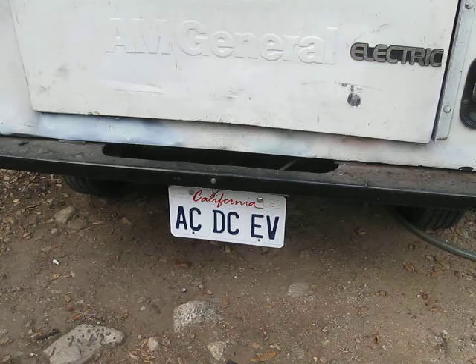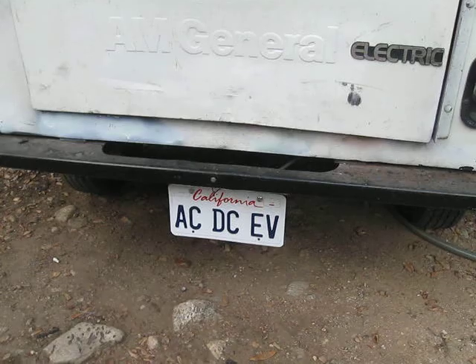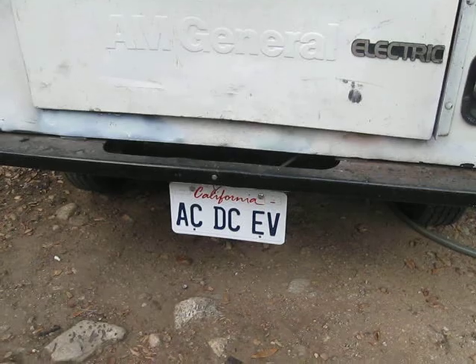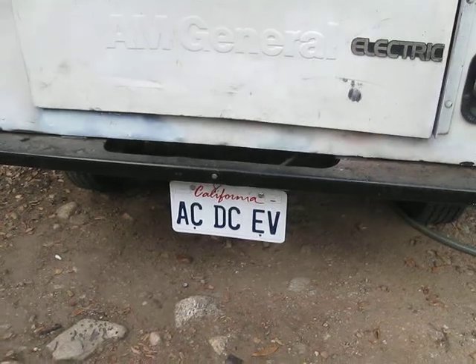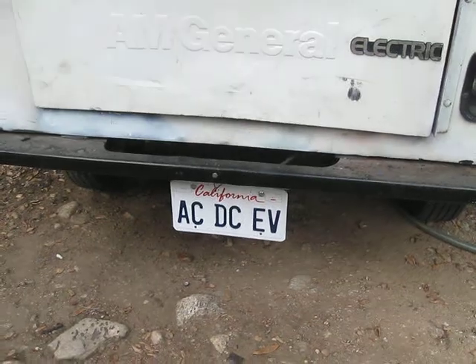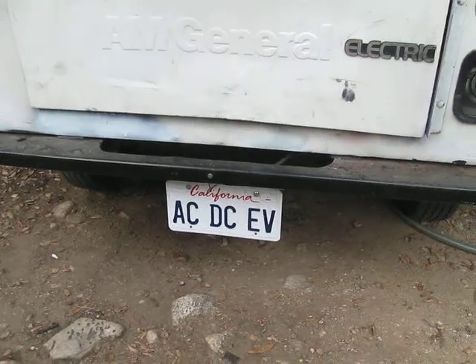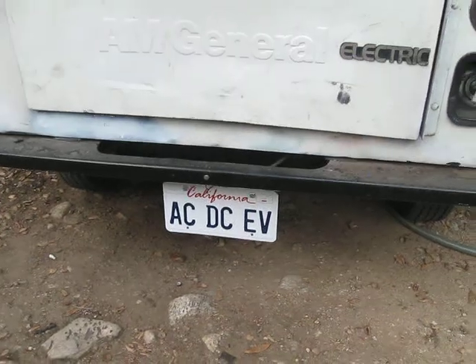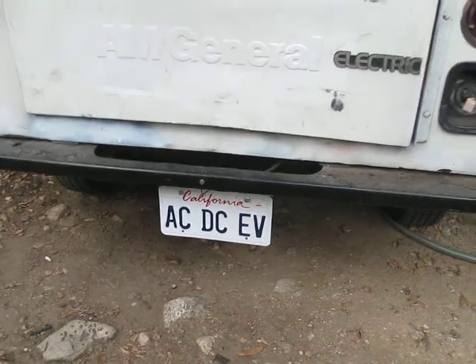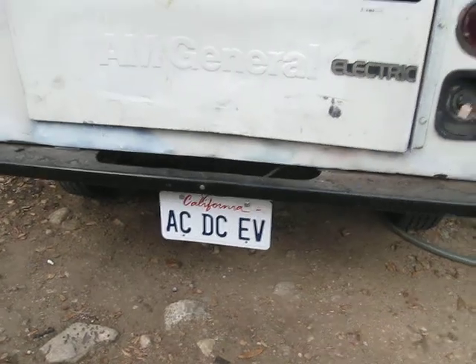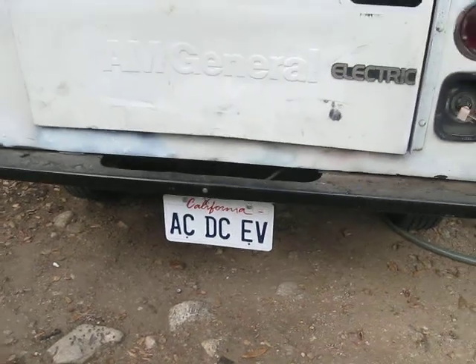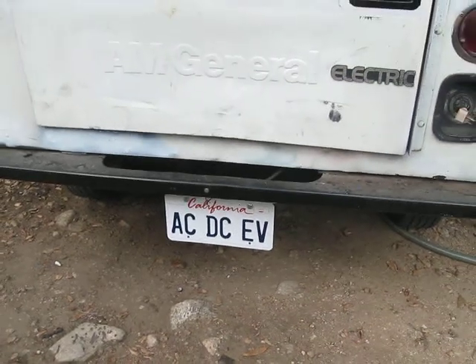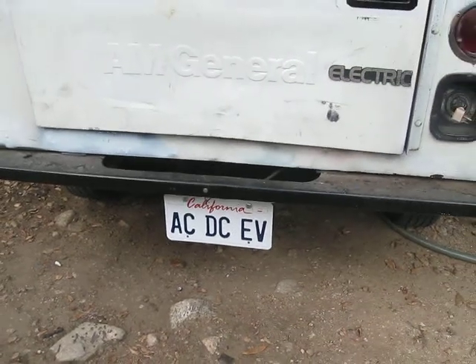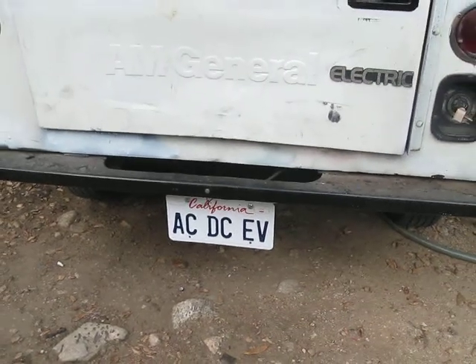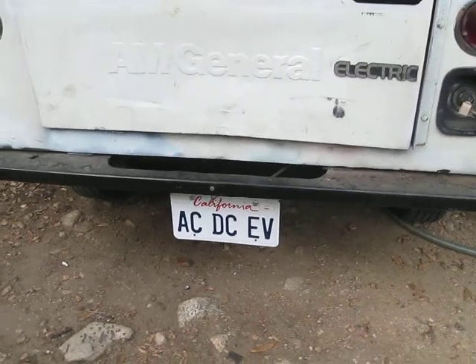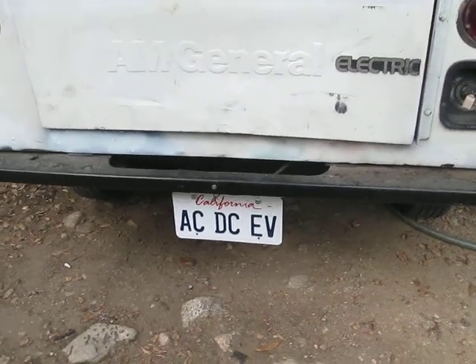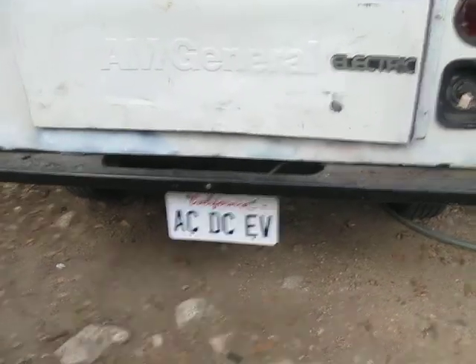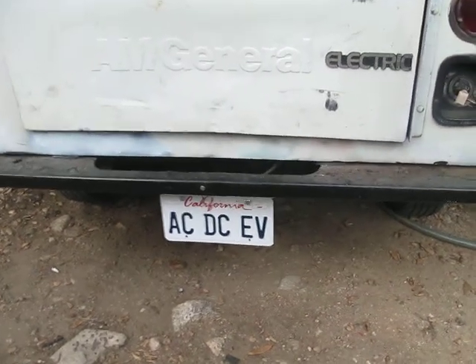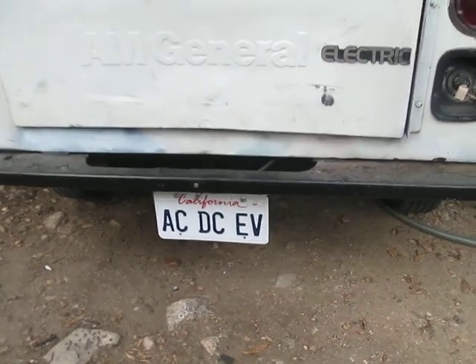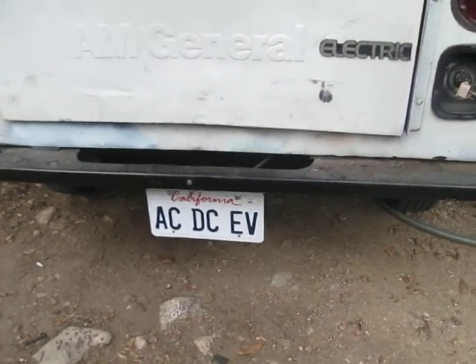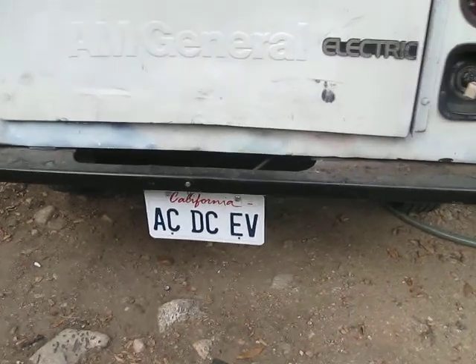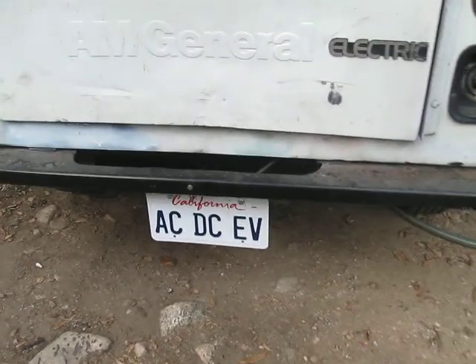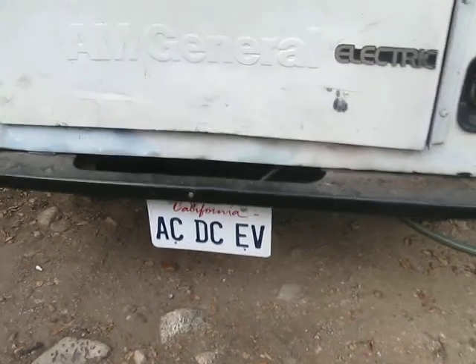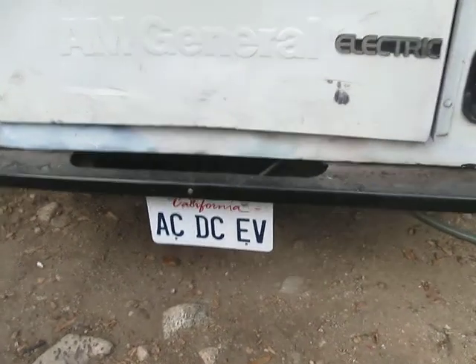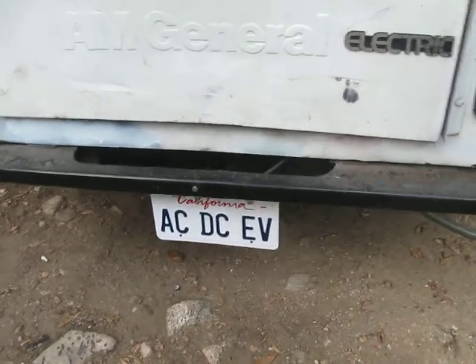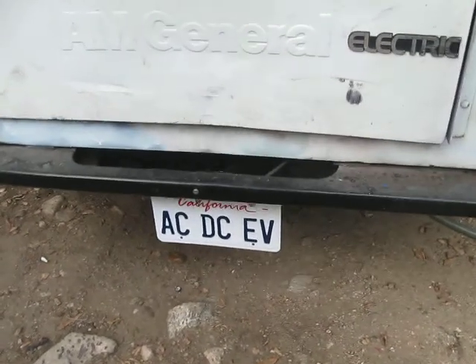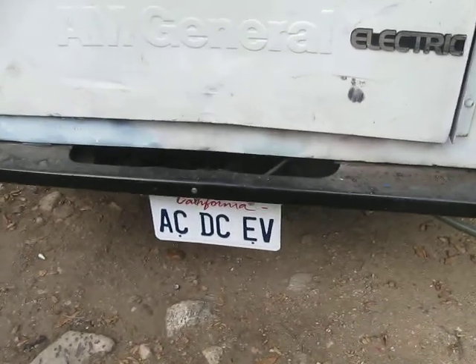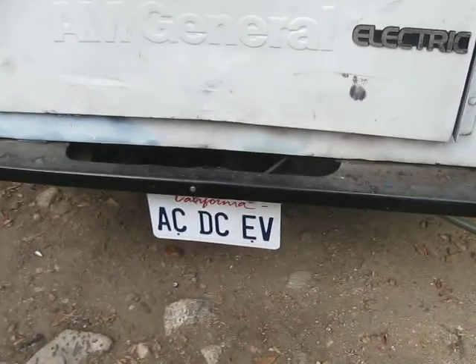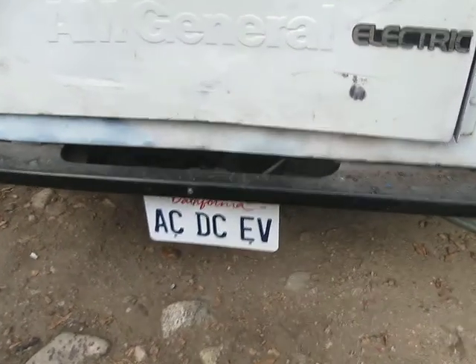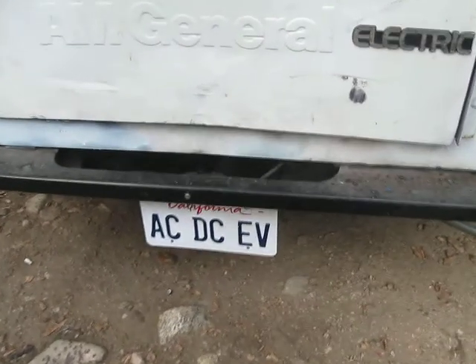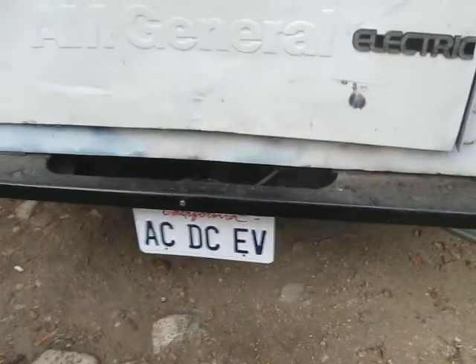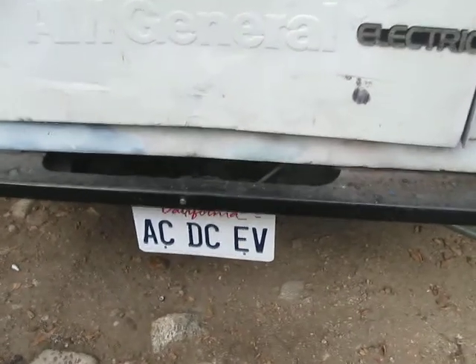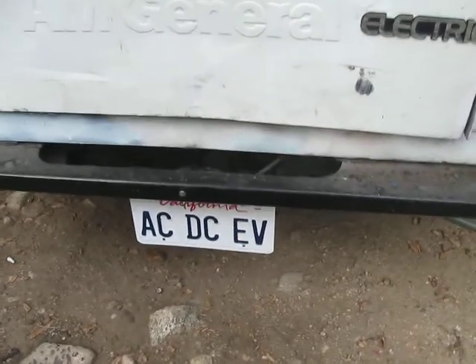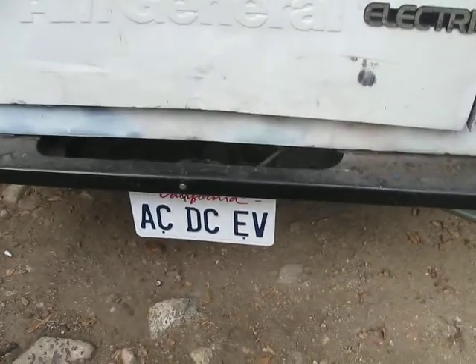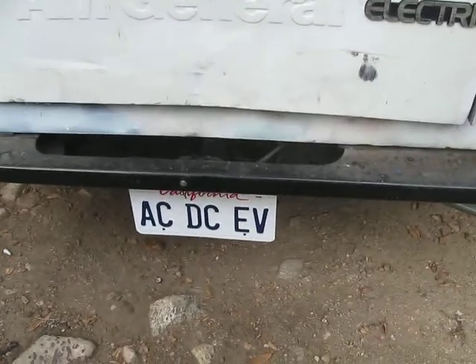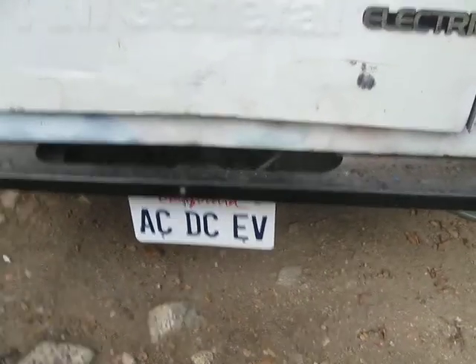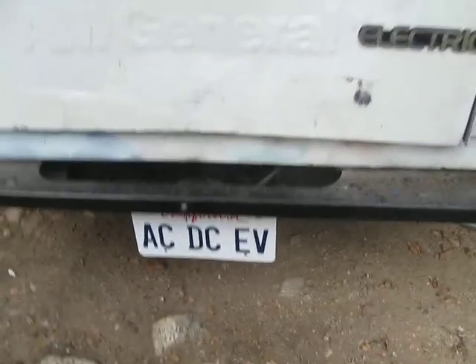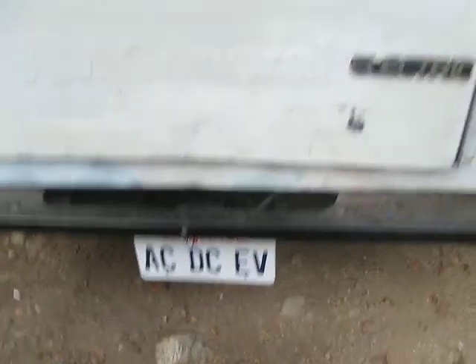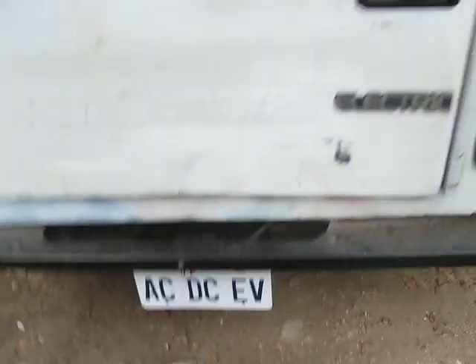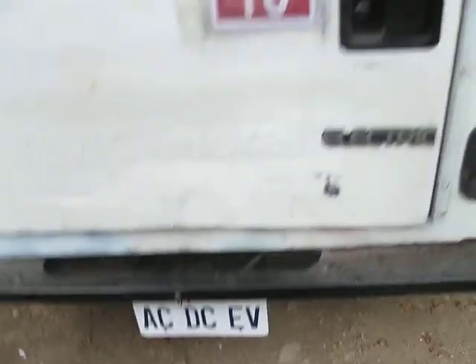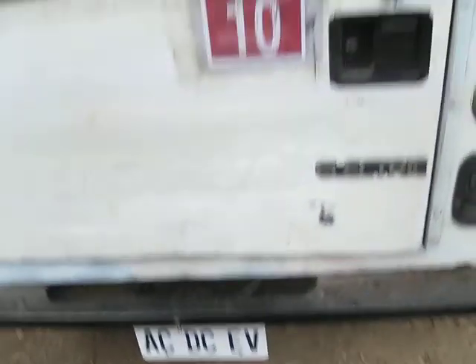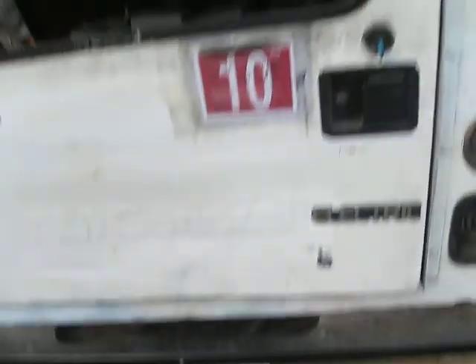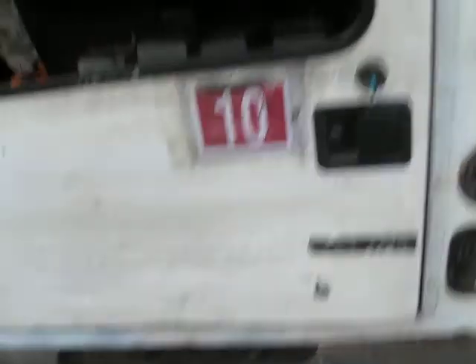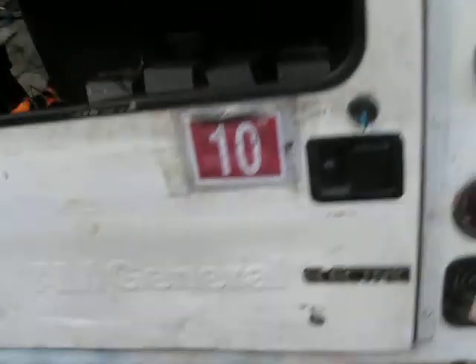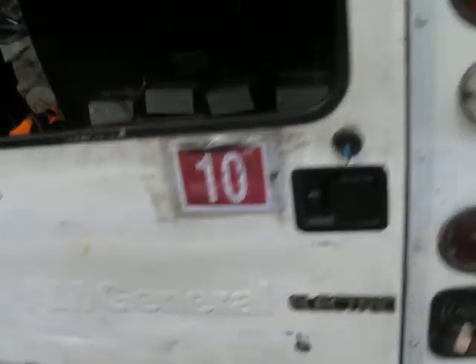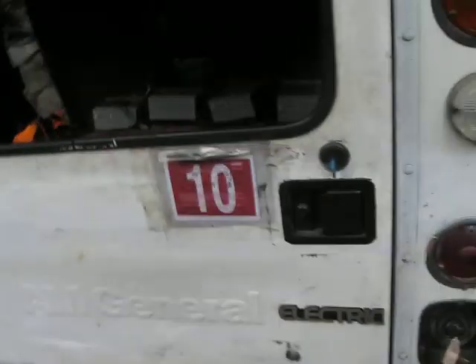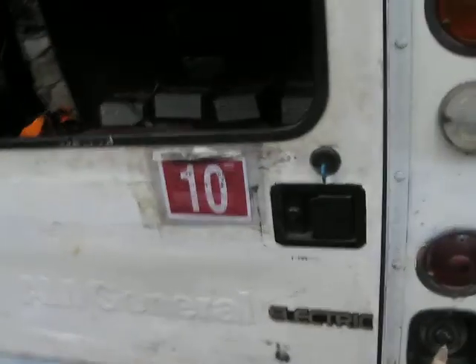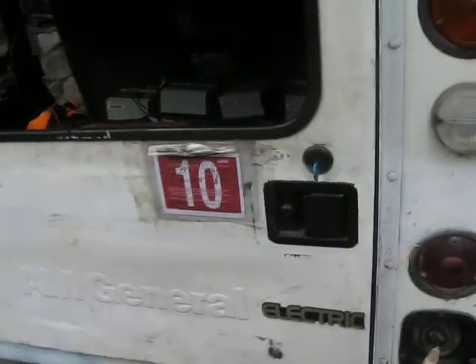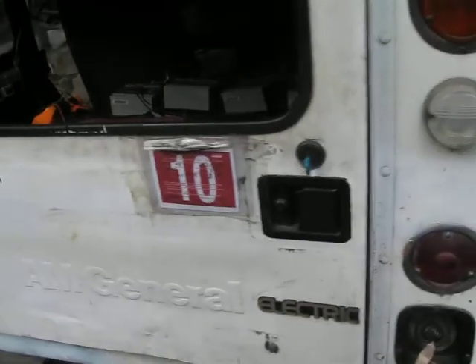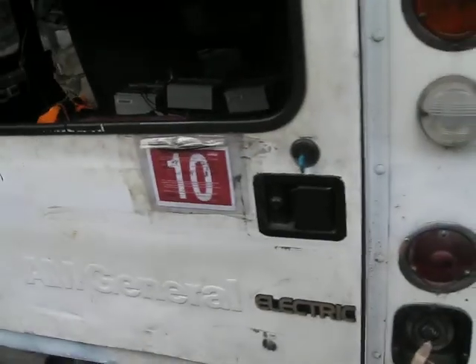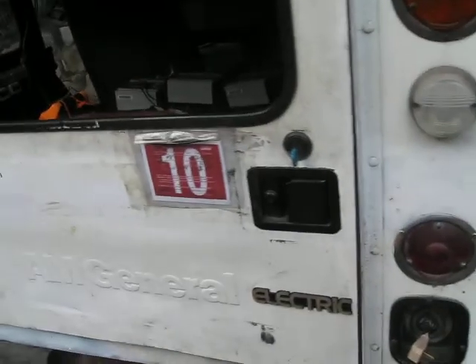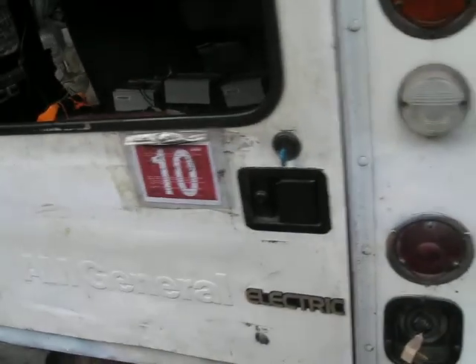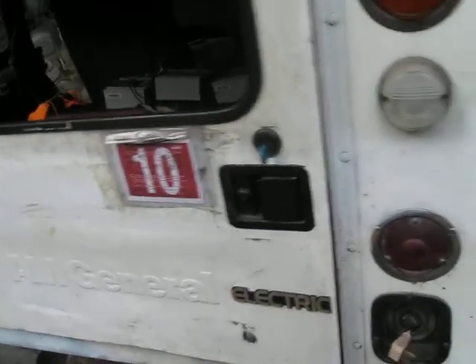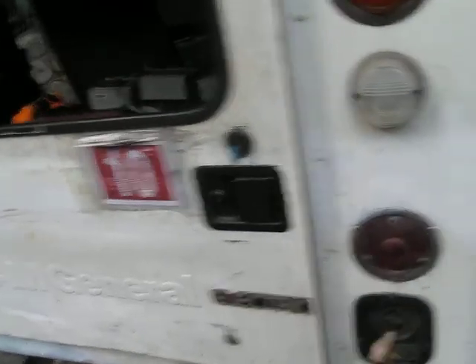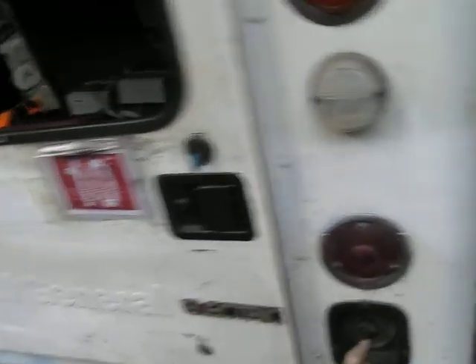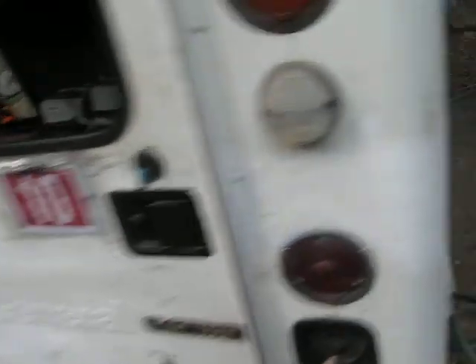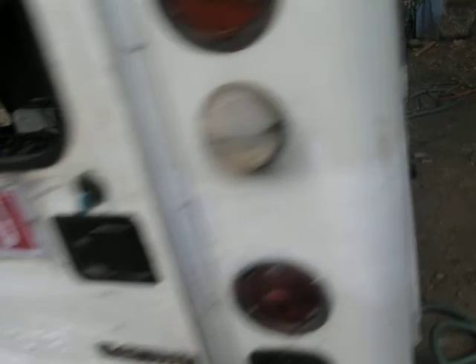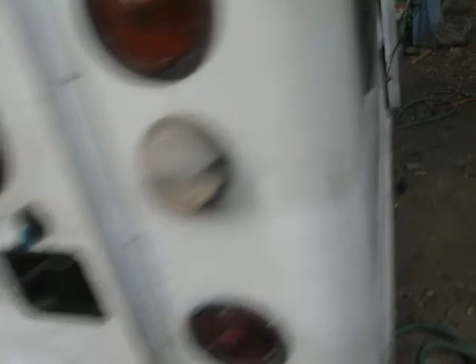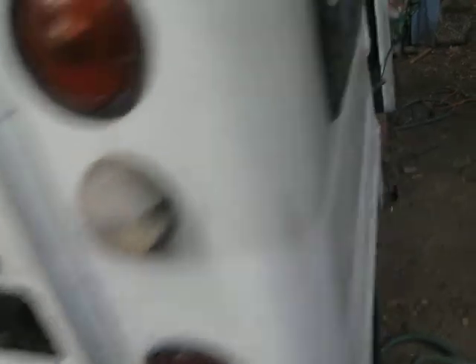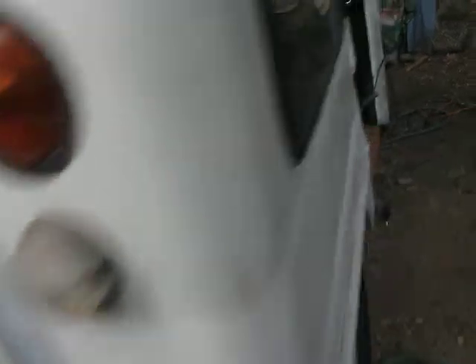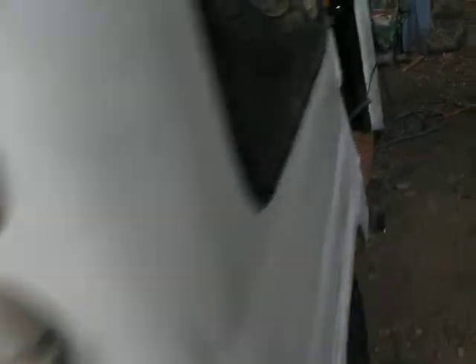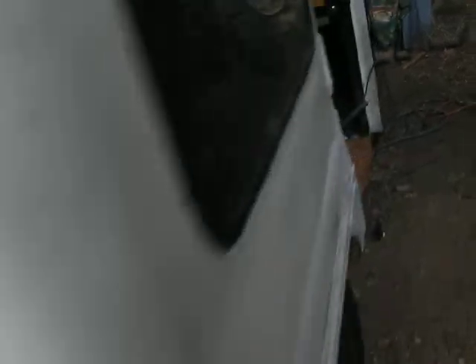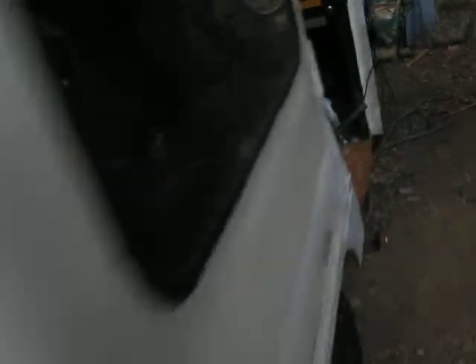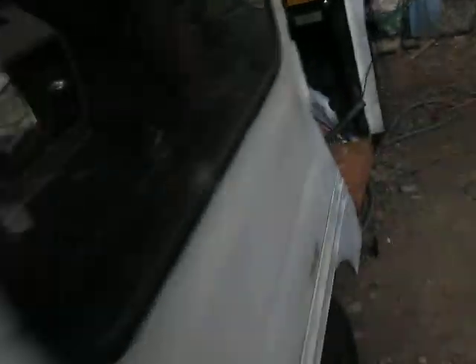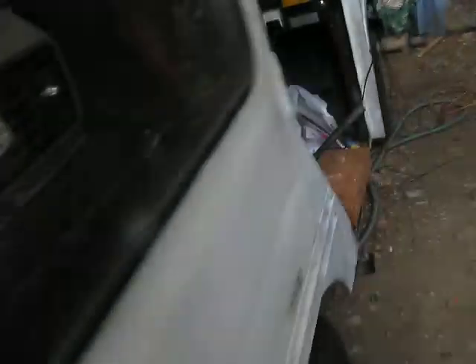Well, back to AC-DC. I've got my plate — a temporary sticker for motor vehicle.